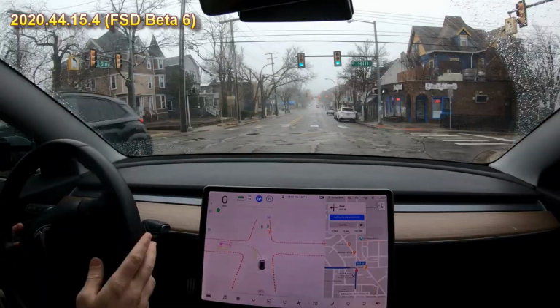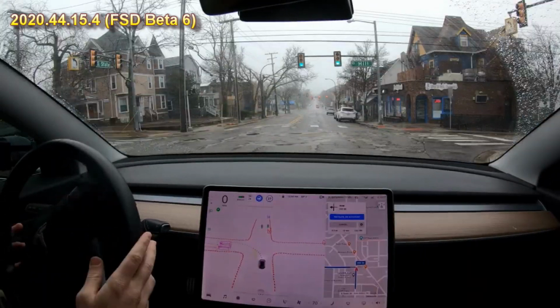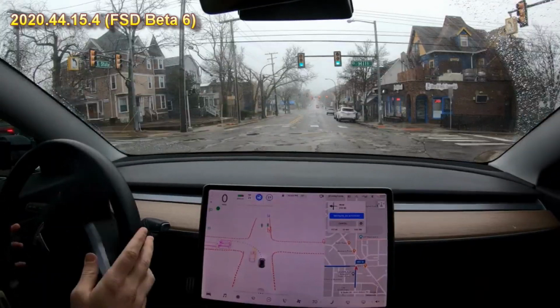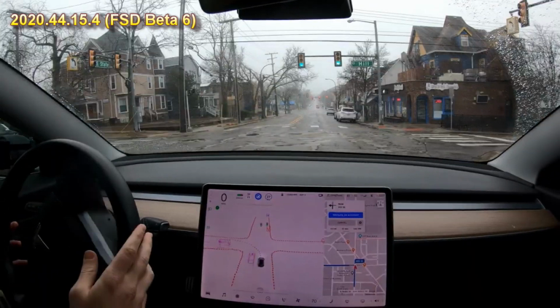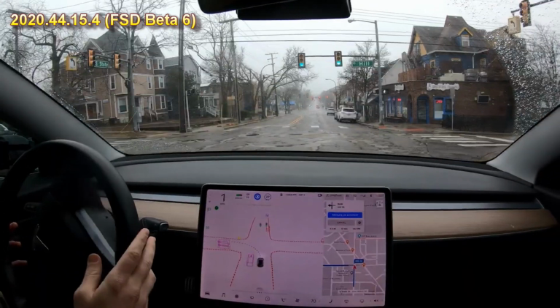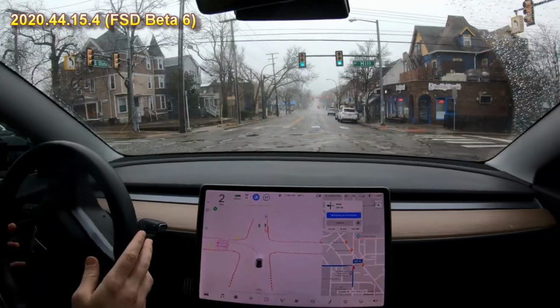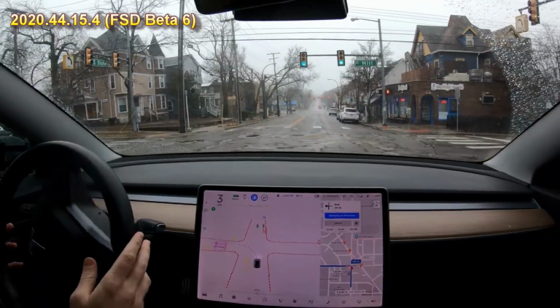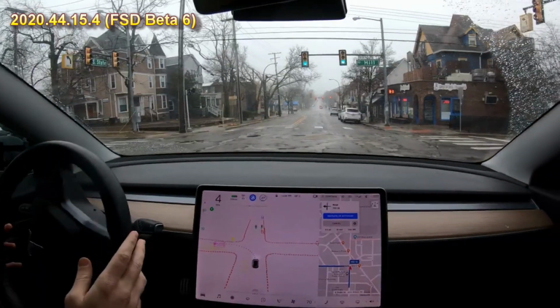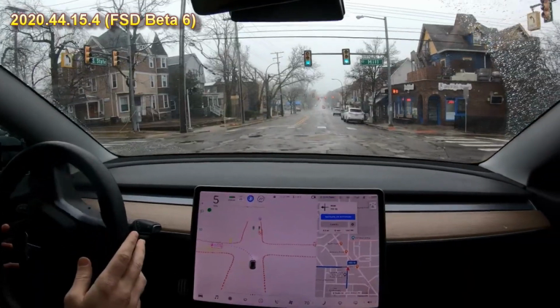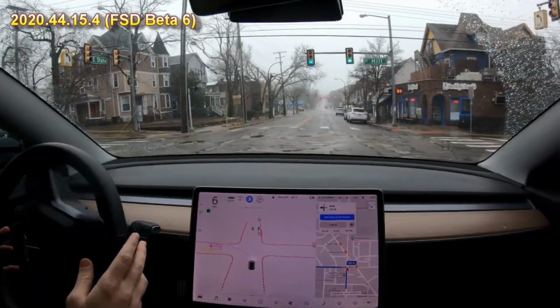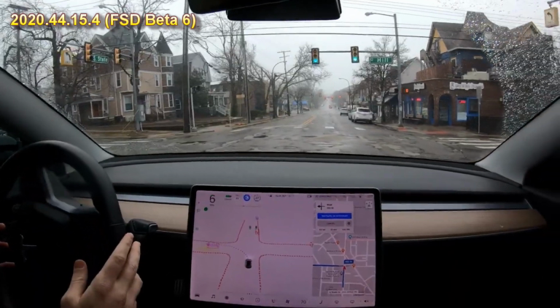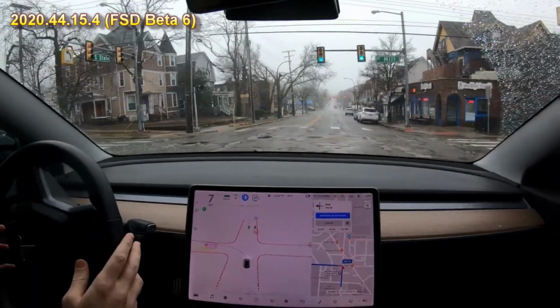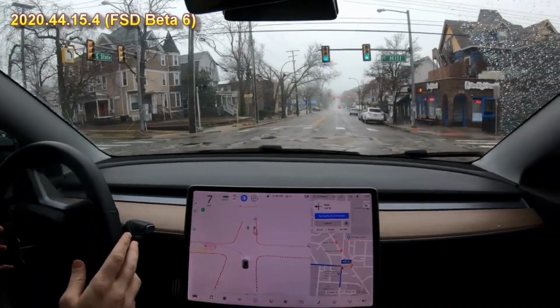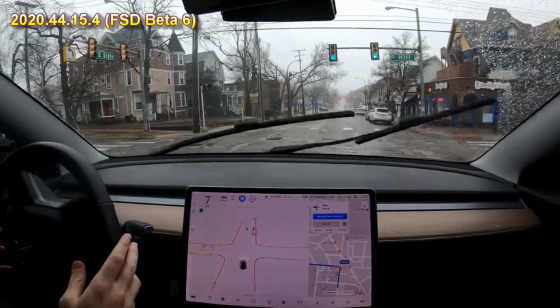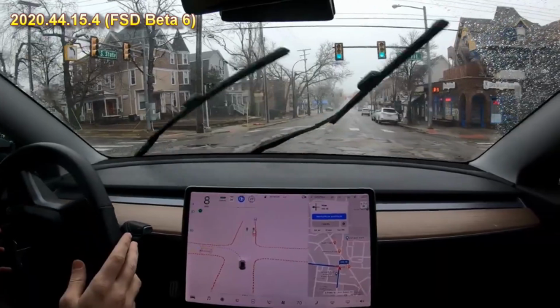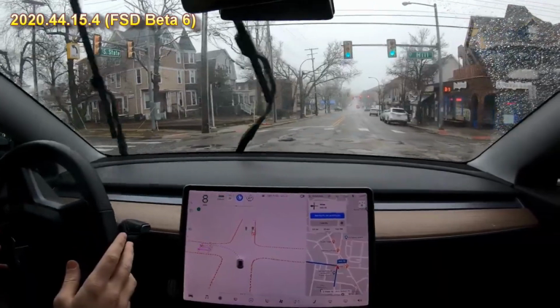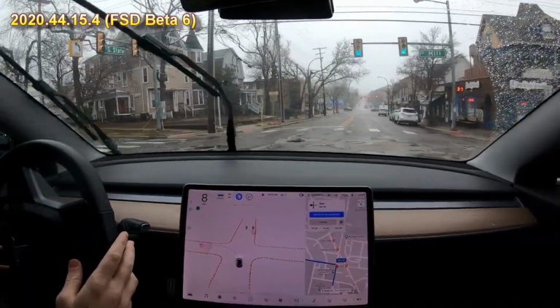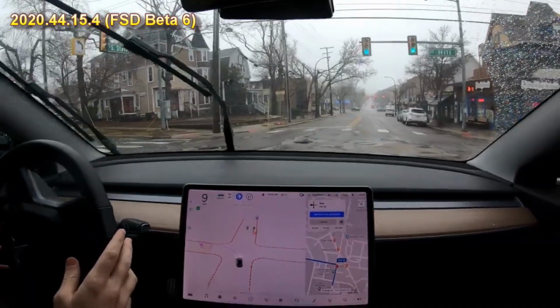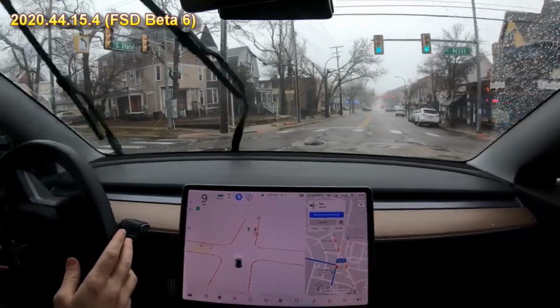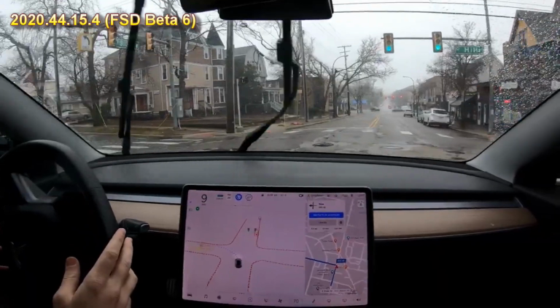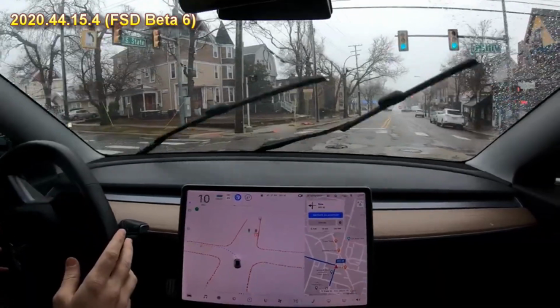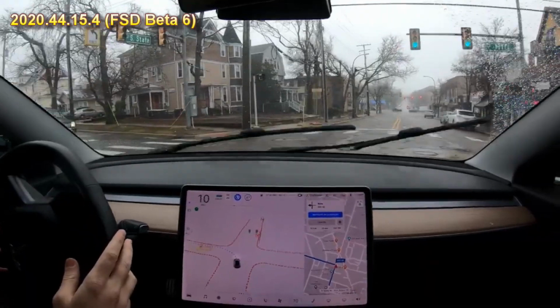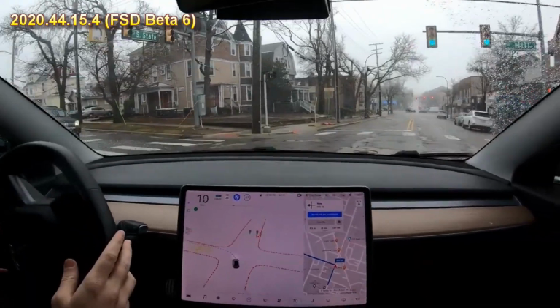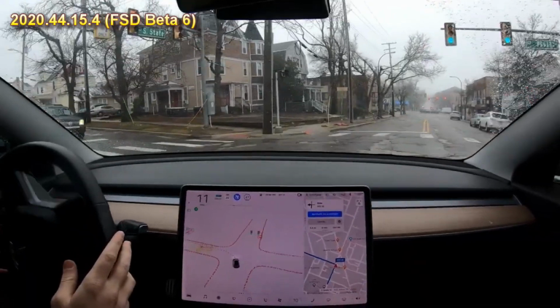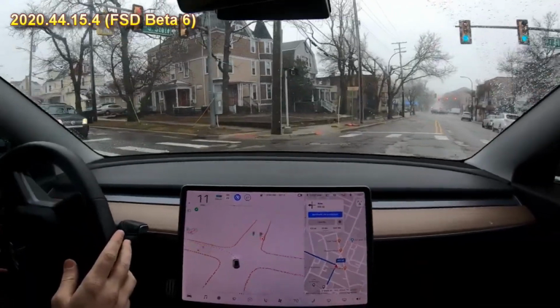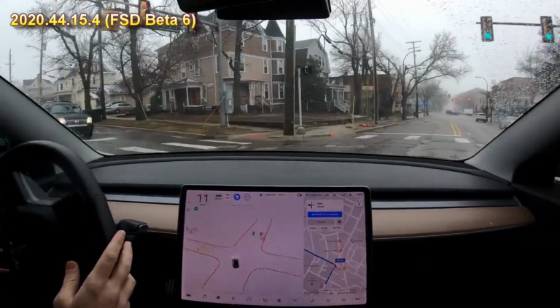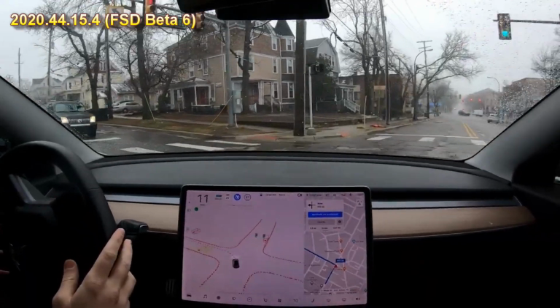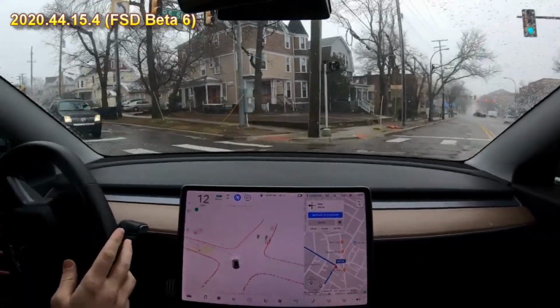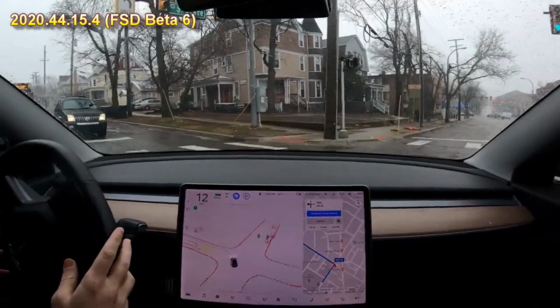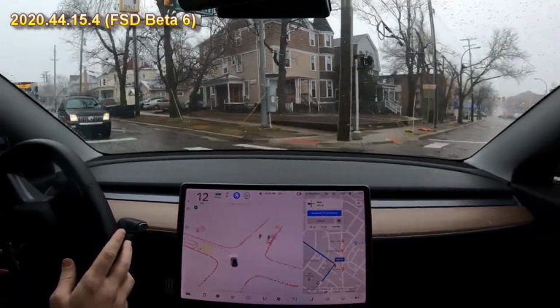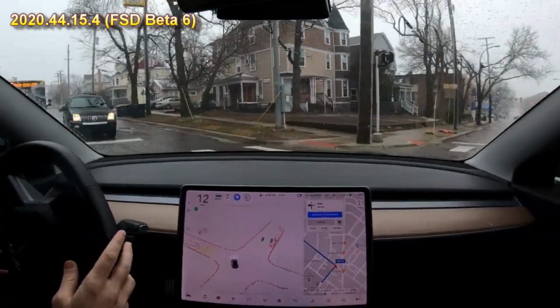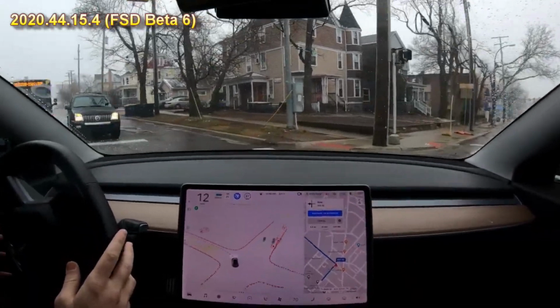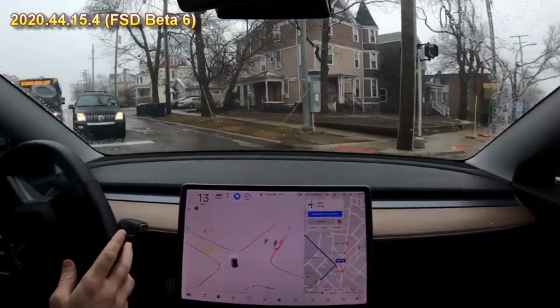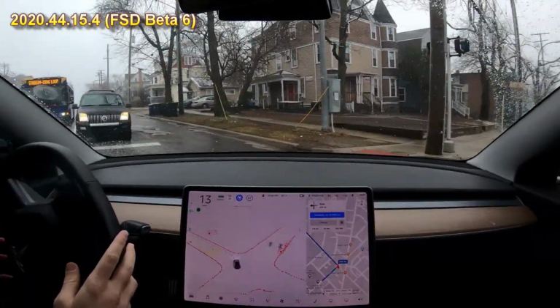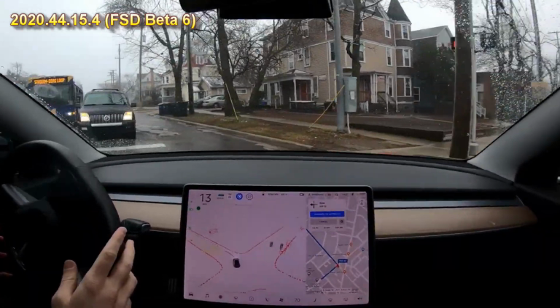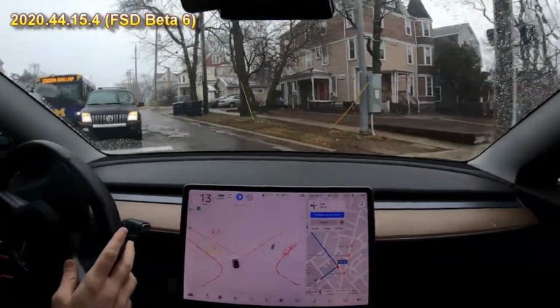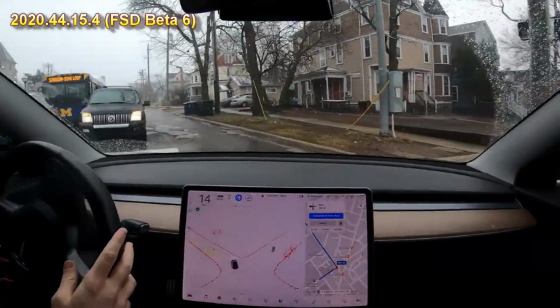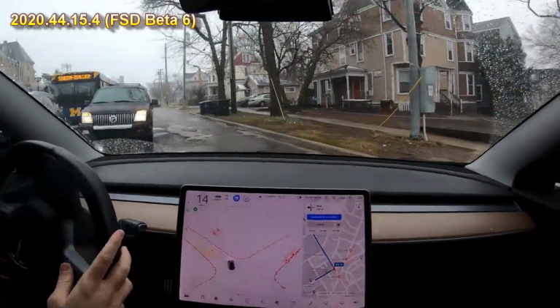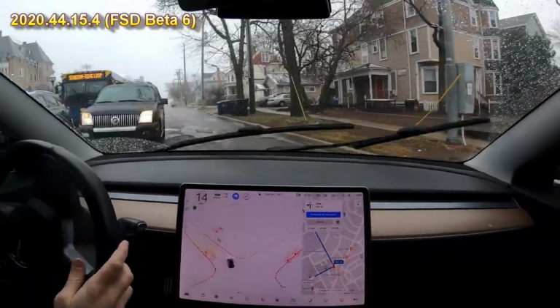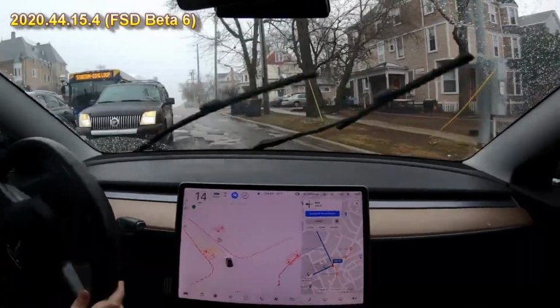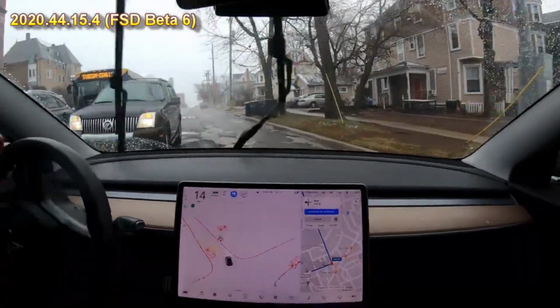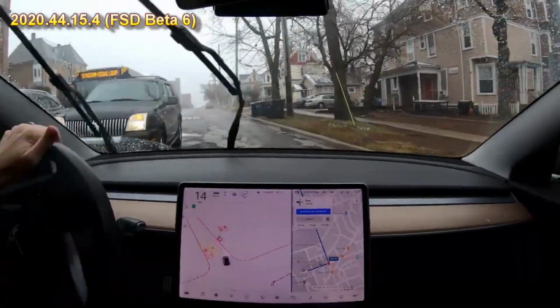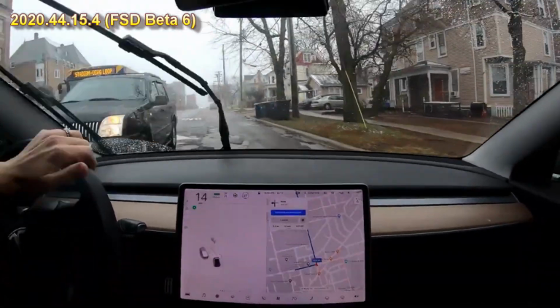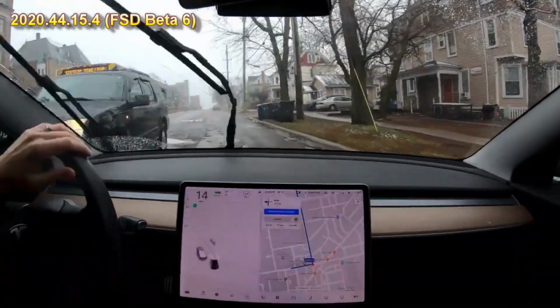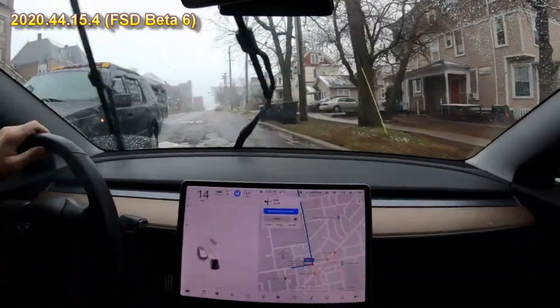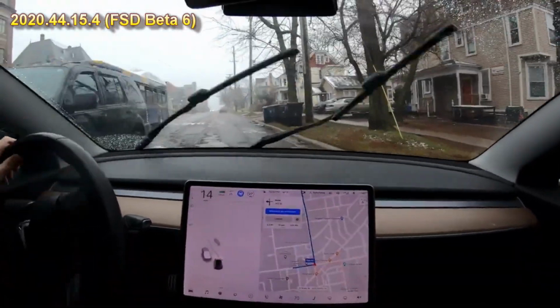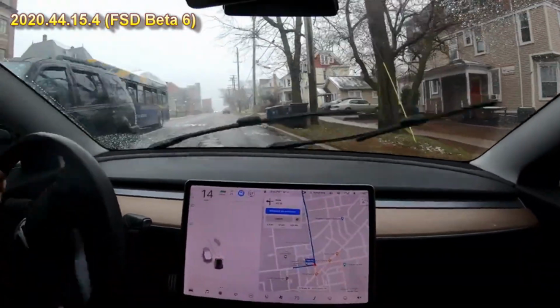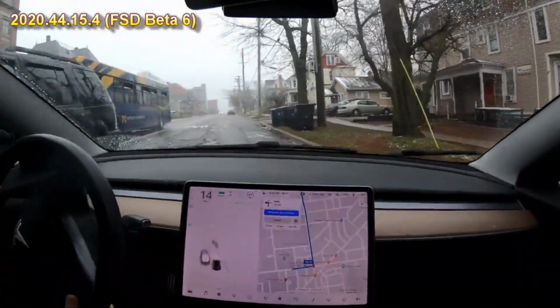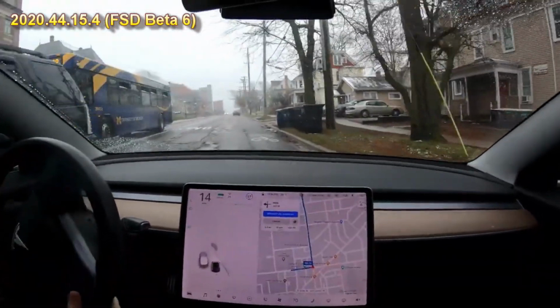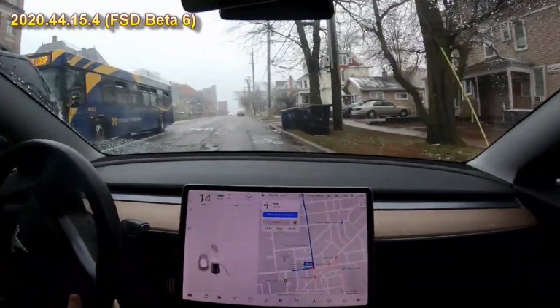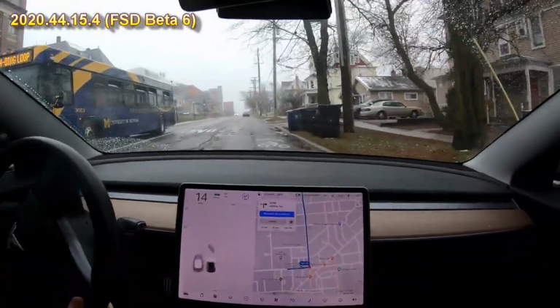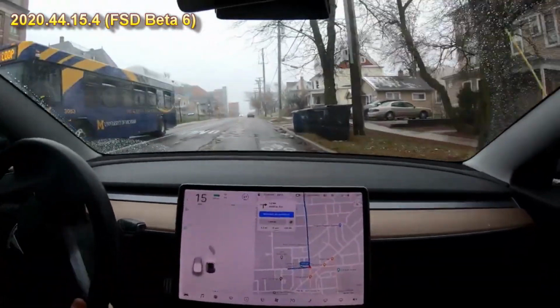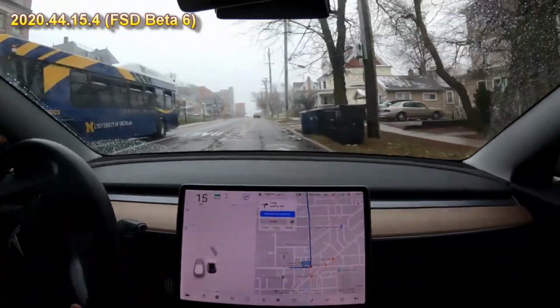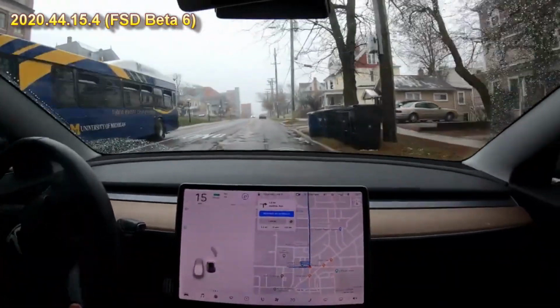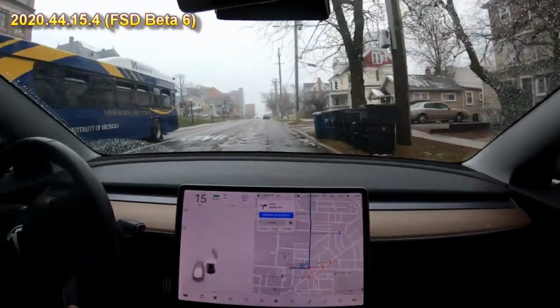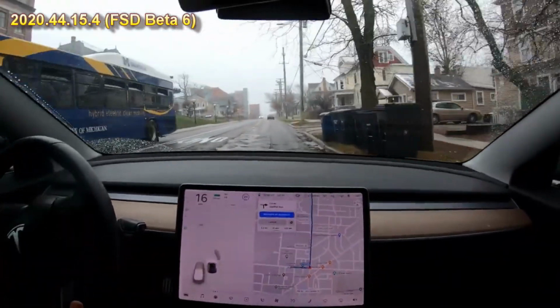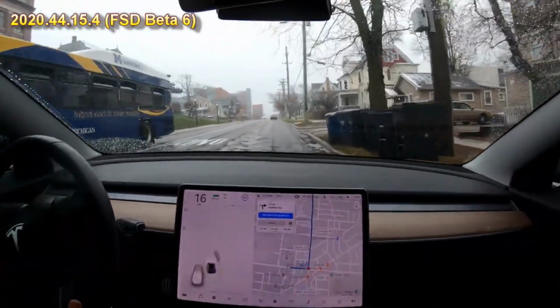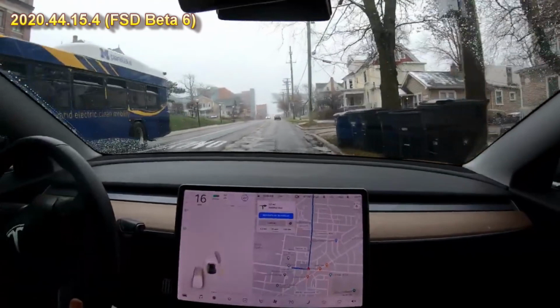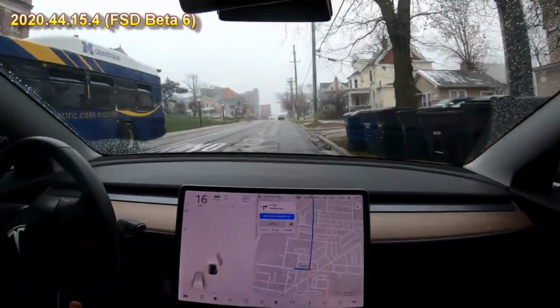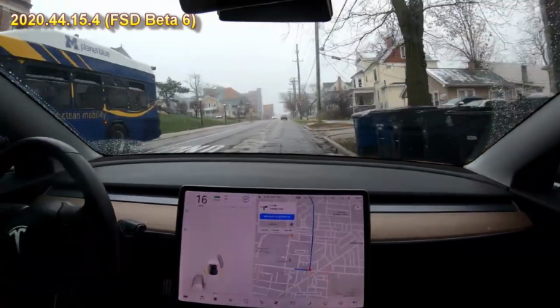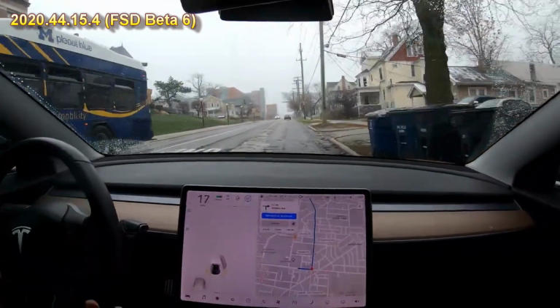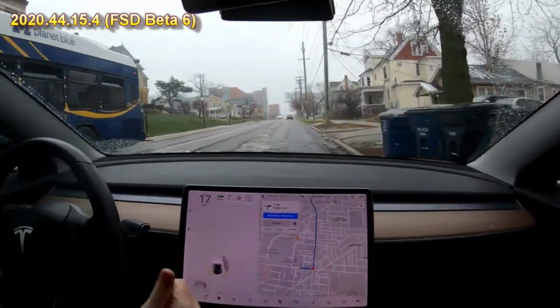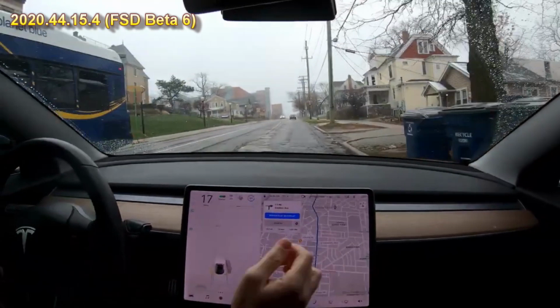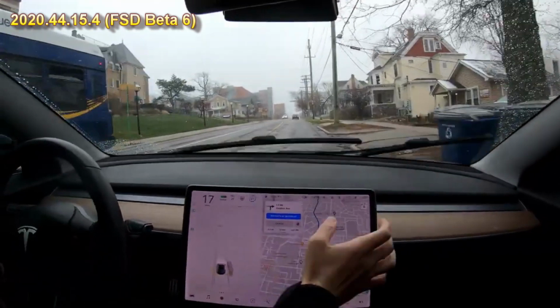The driver reacts with alarm as the car runs the red light: 'Nope, nope, nope.' It manages to squeeze through. 'That one scared me a little too much.'